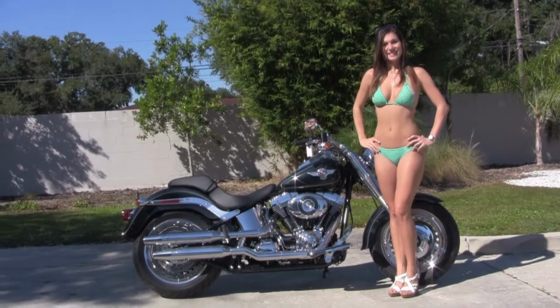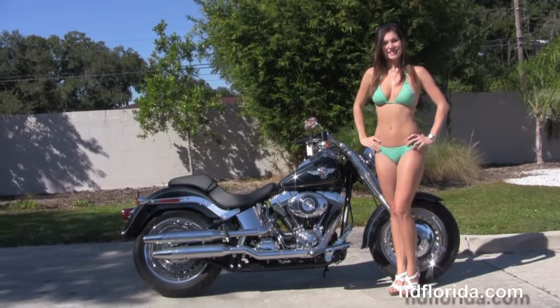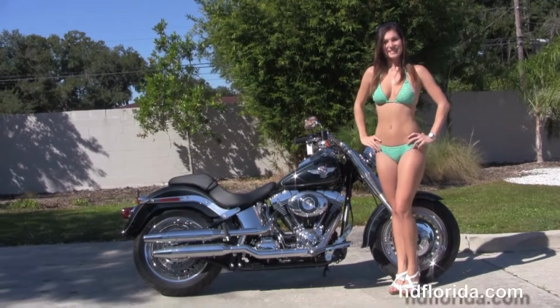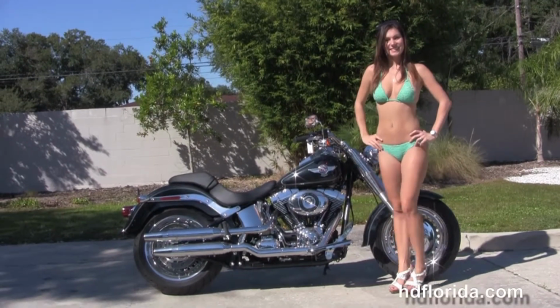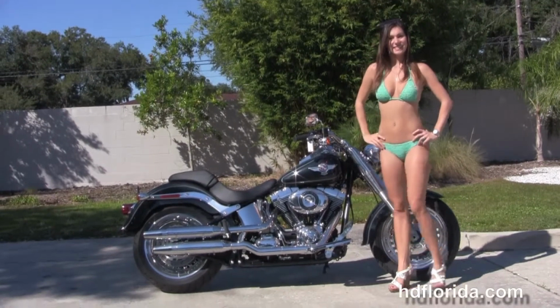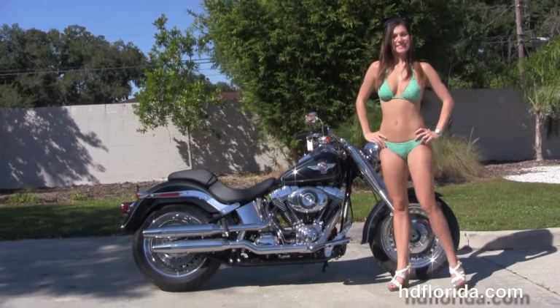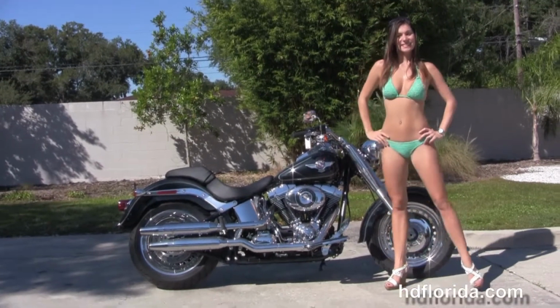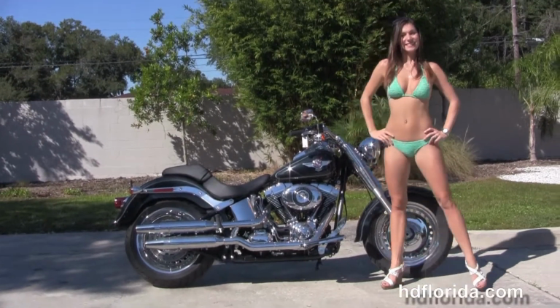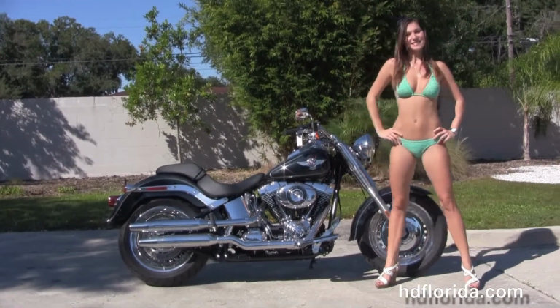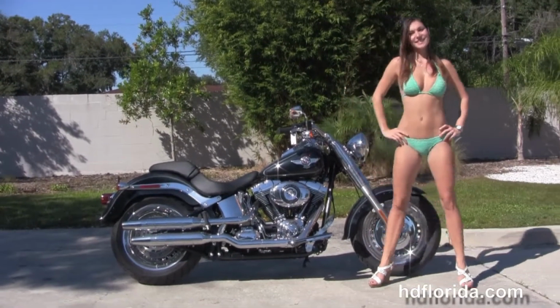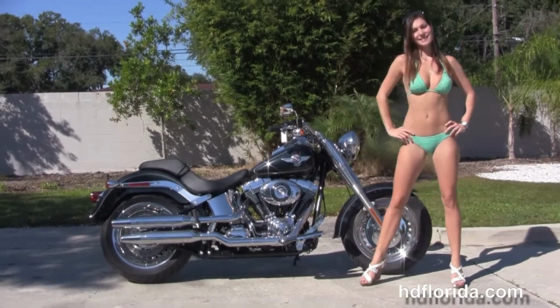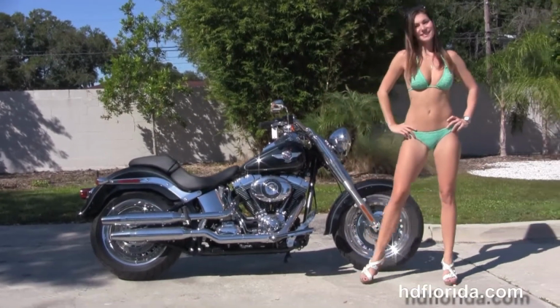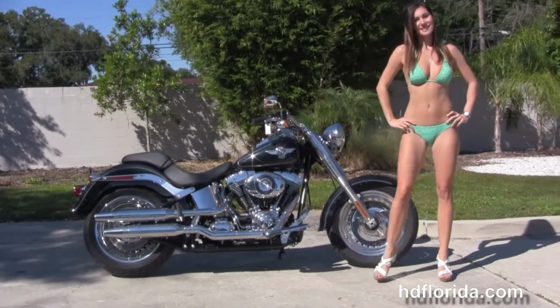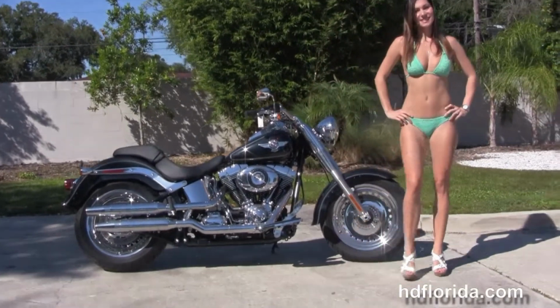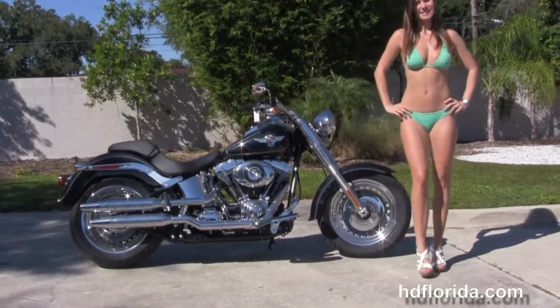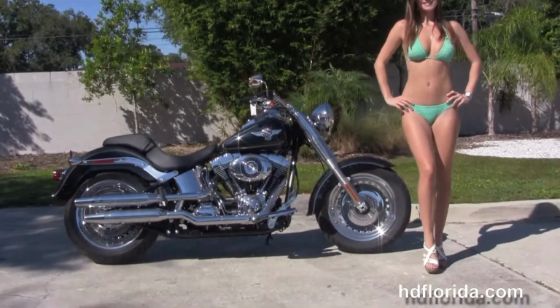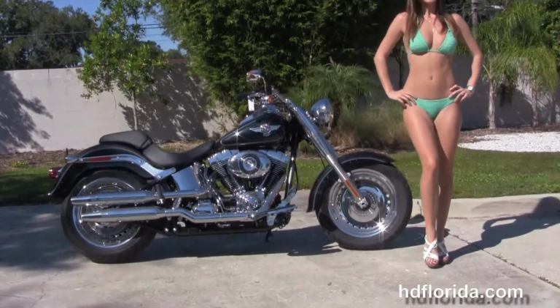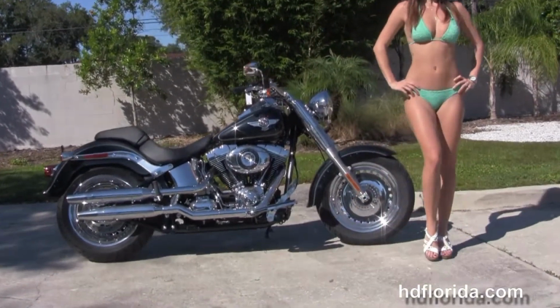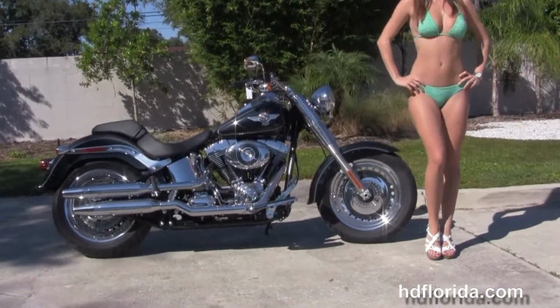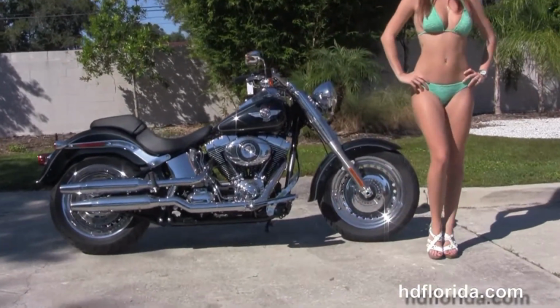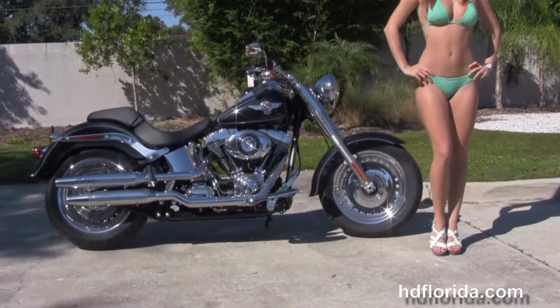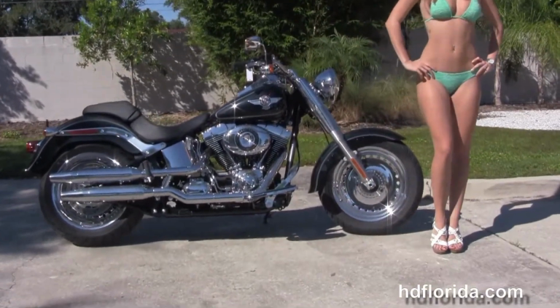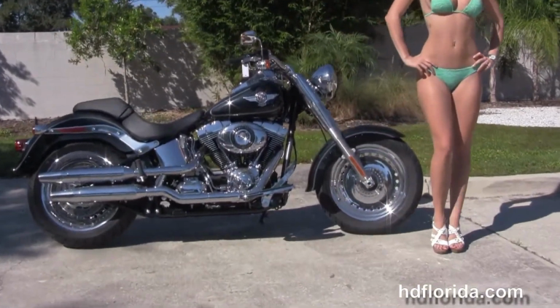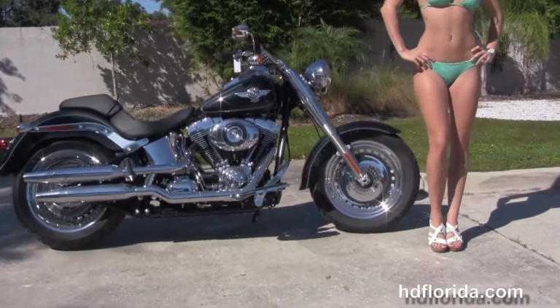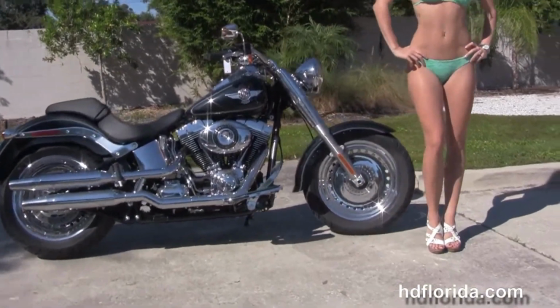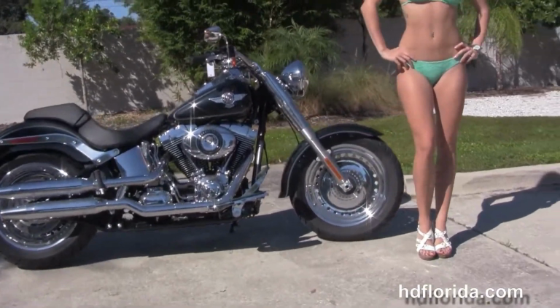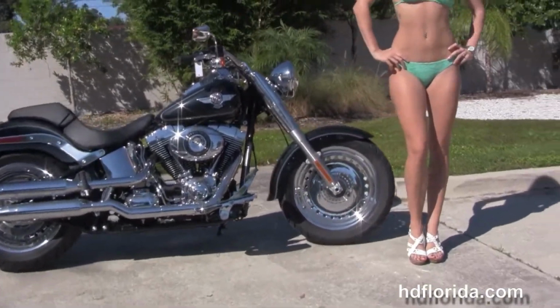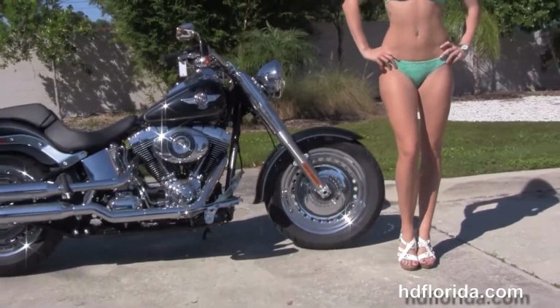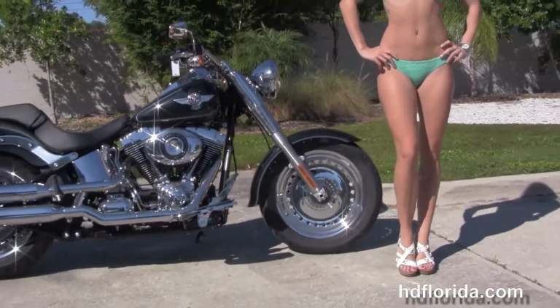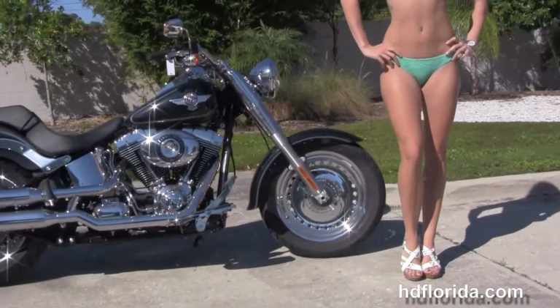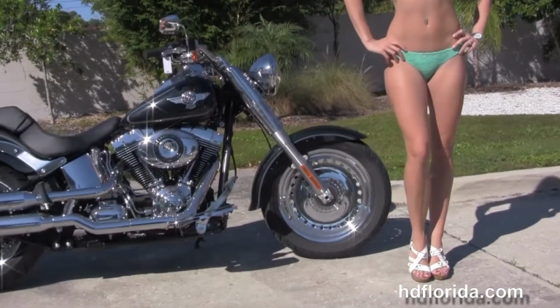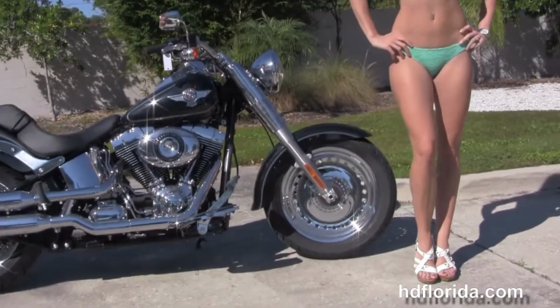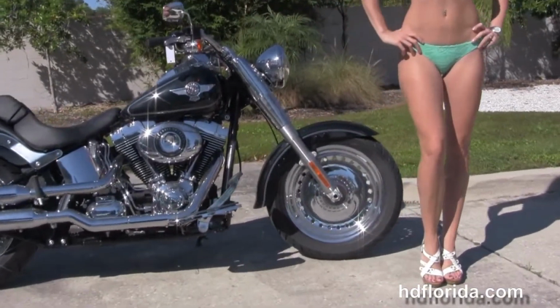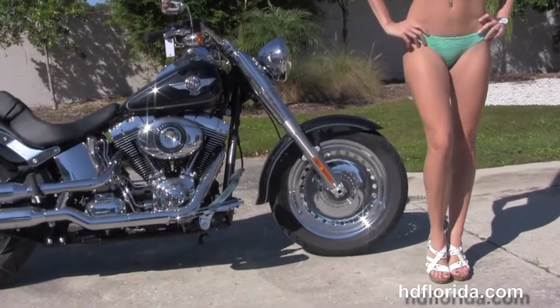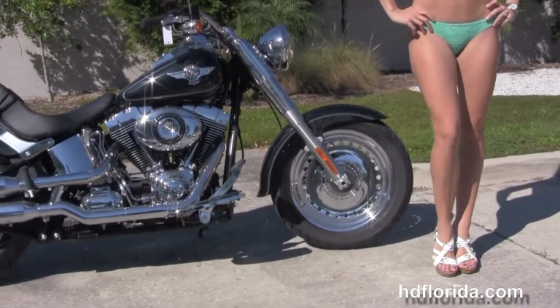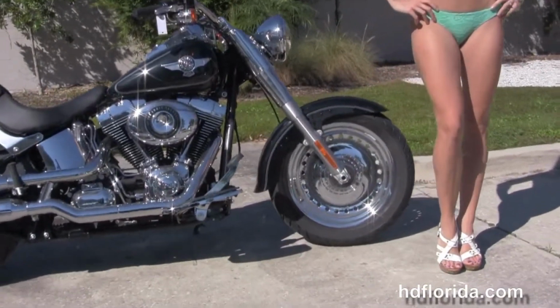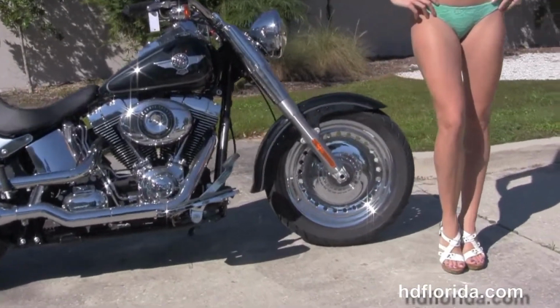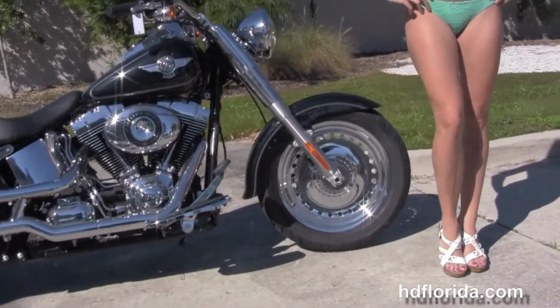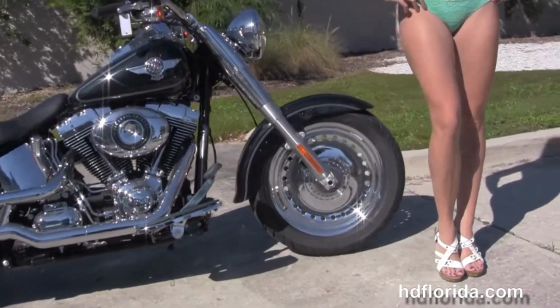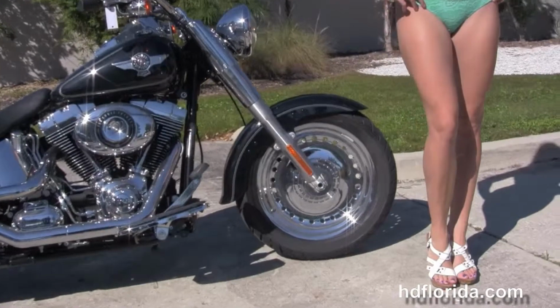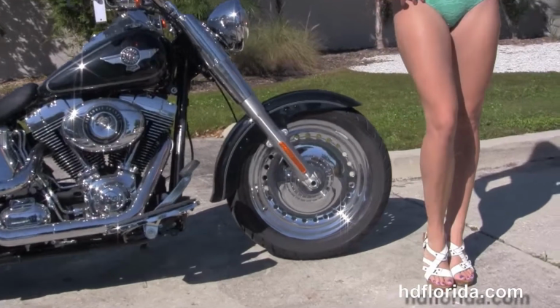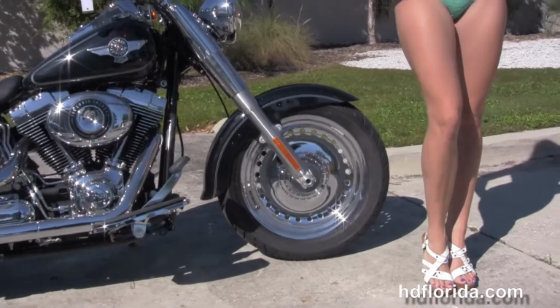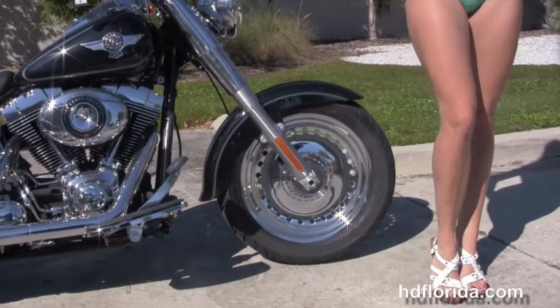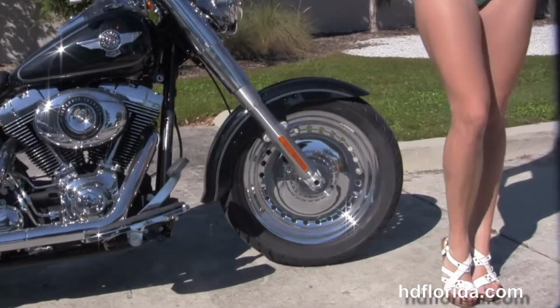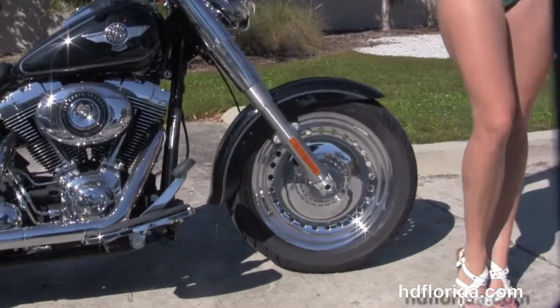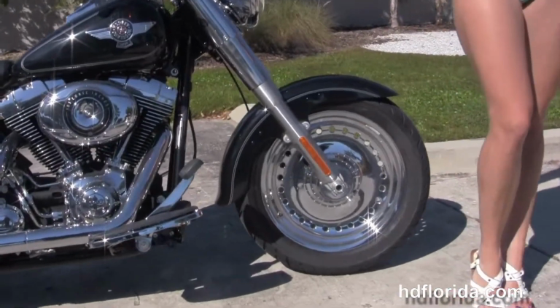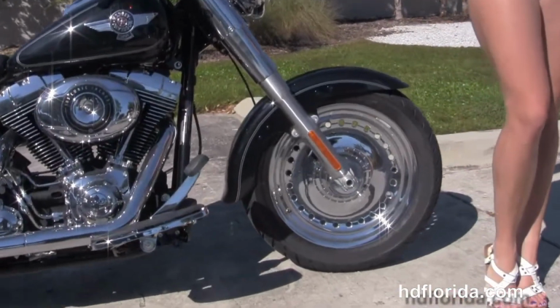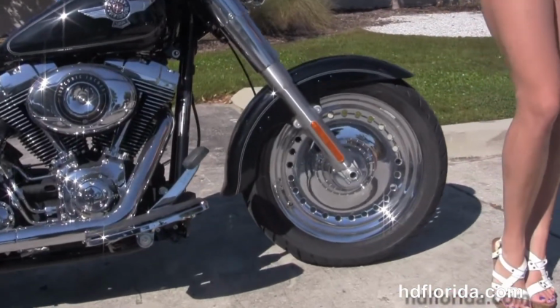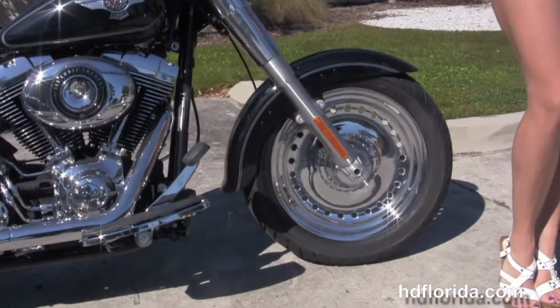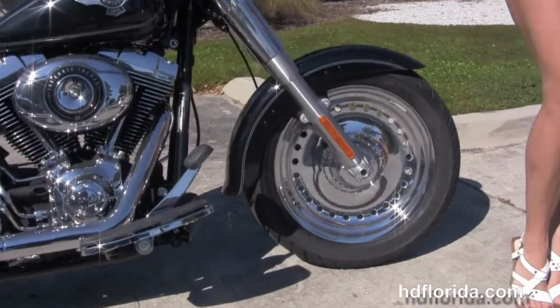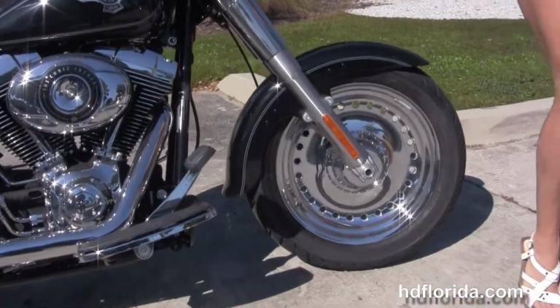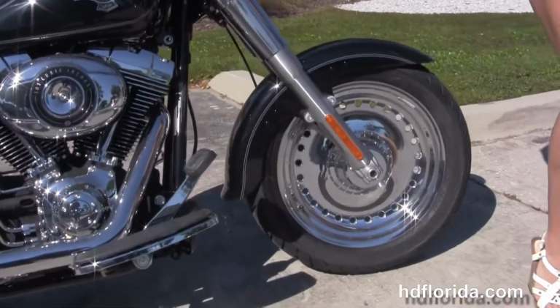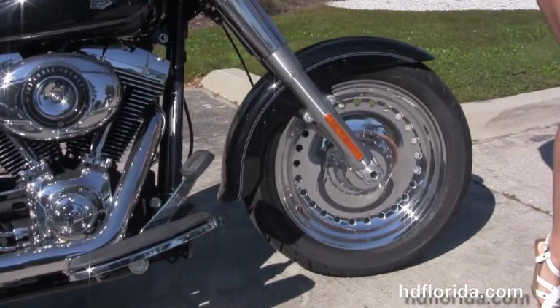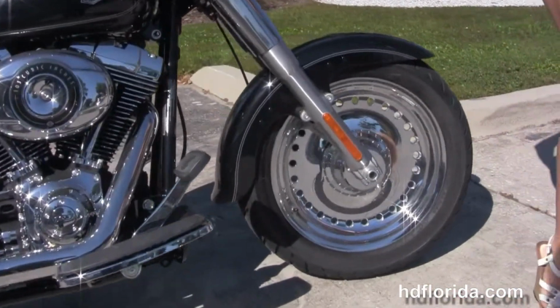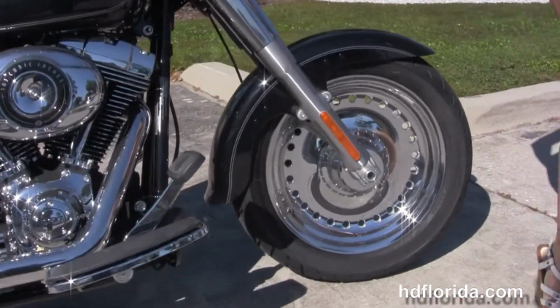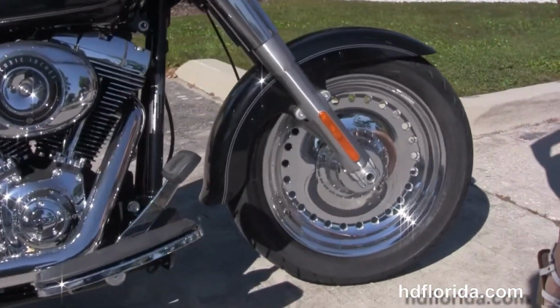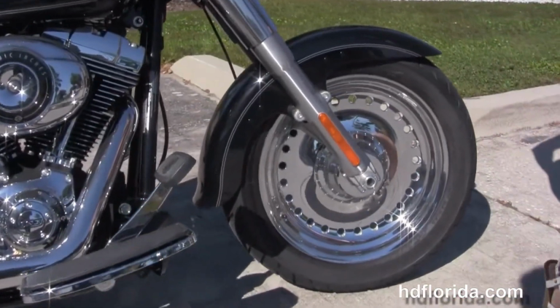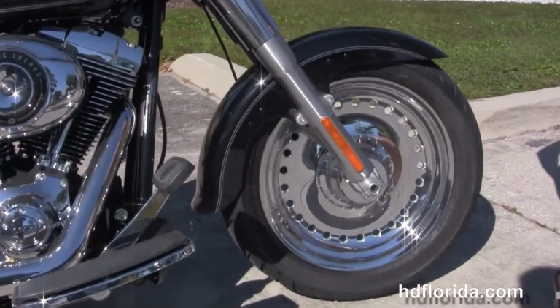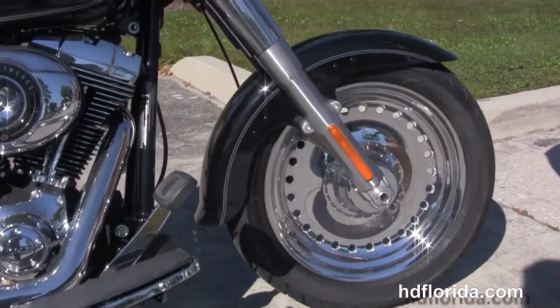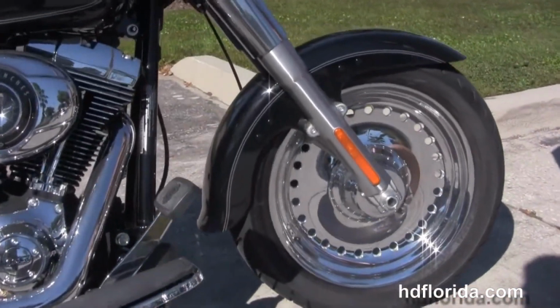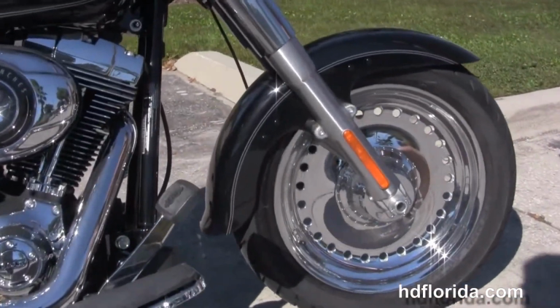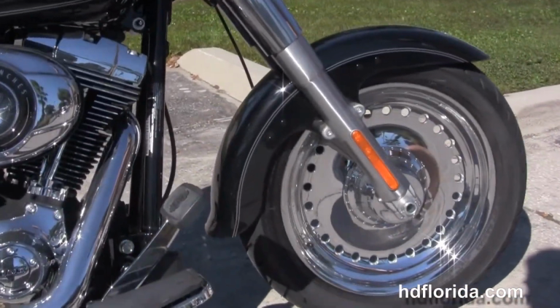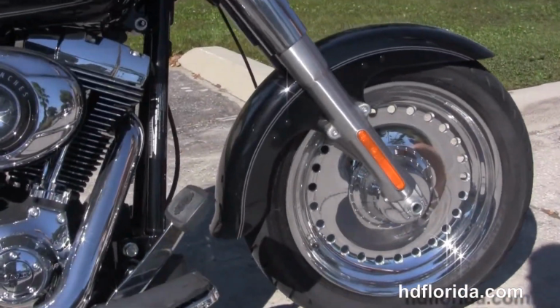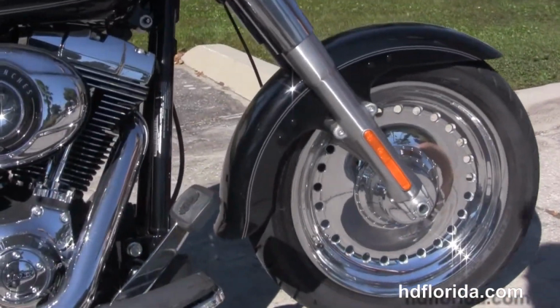This bike starts out front with the mirror chrome bullet hole style solid disc wheels, moving back to the full size rider floorboards.